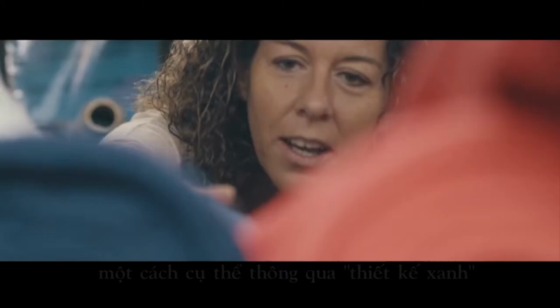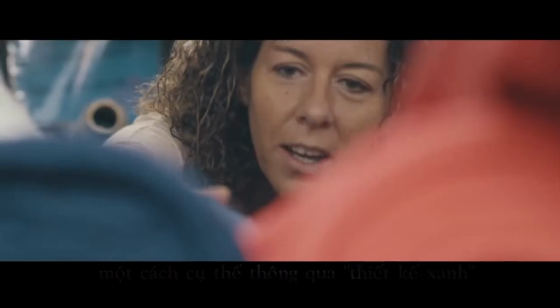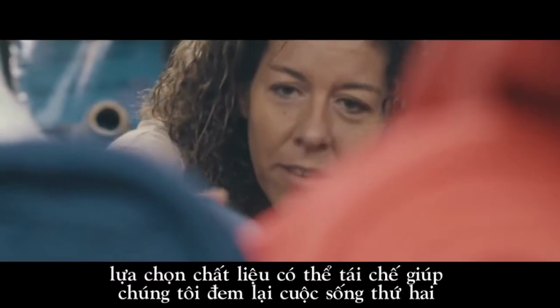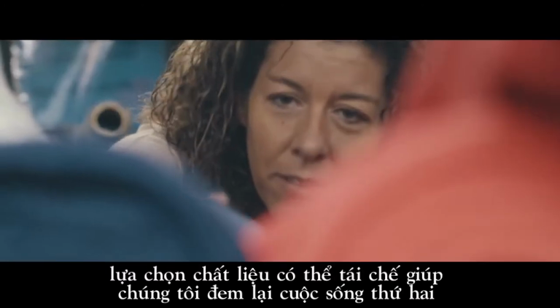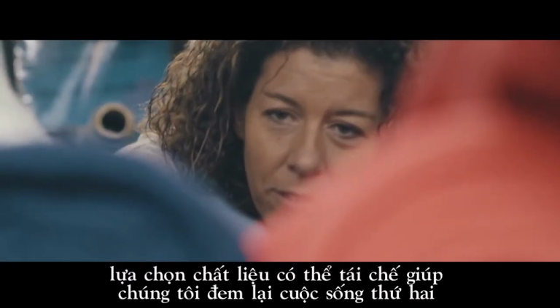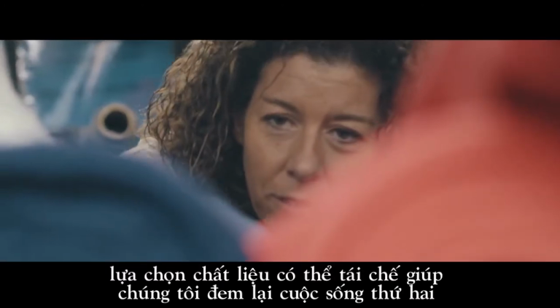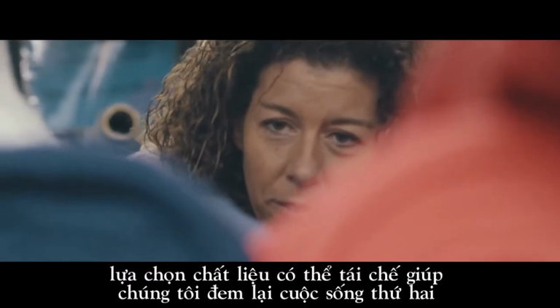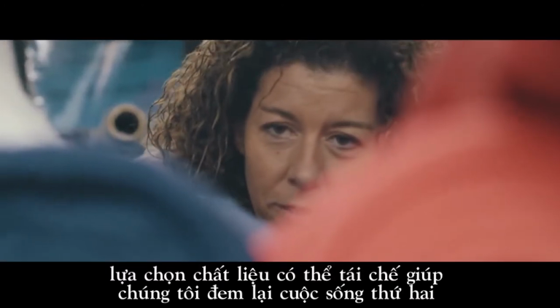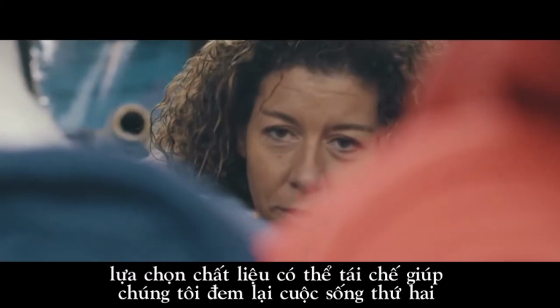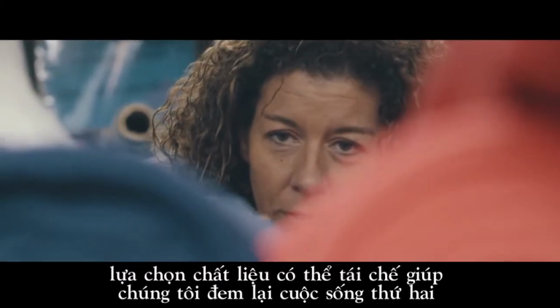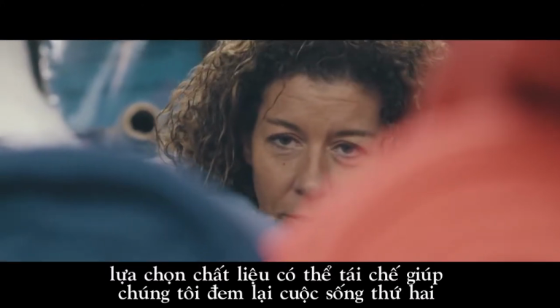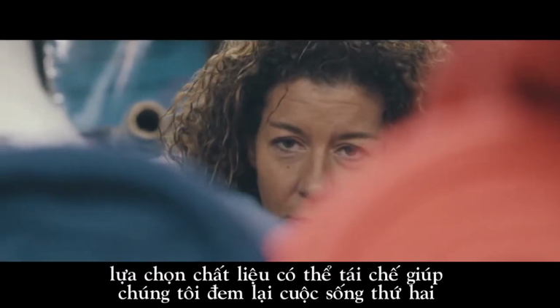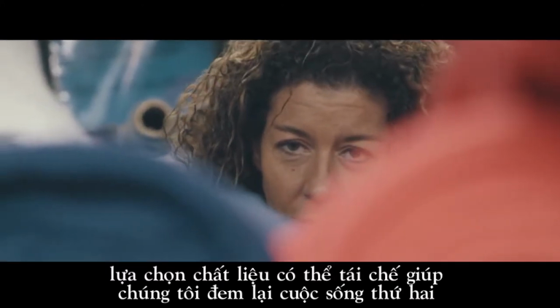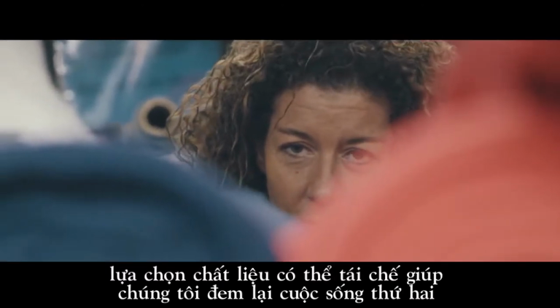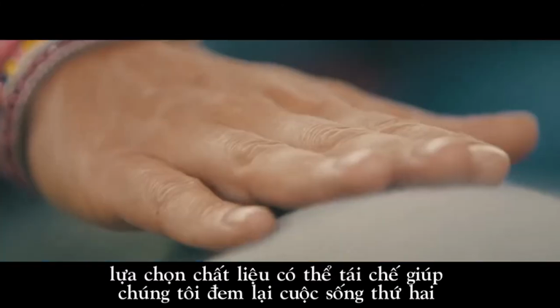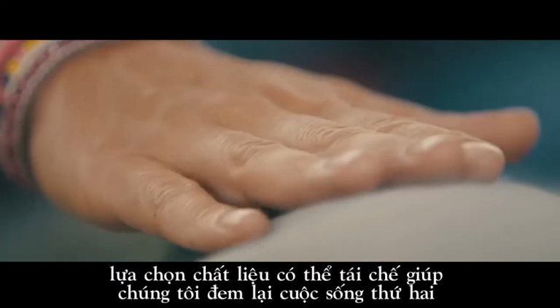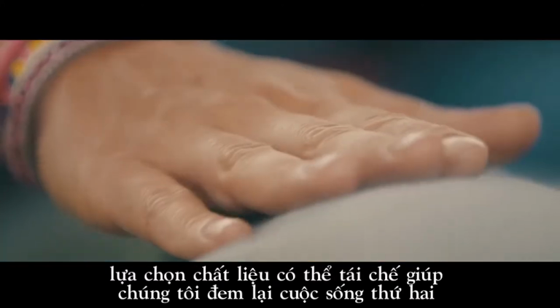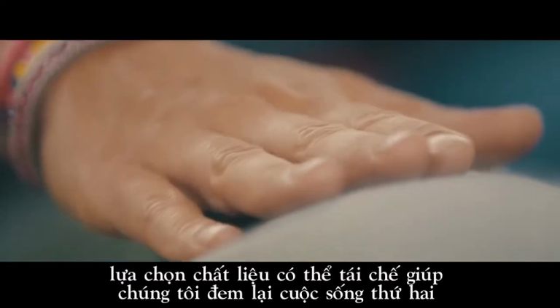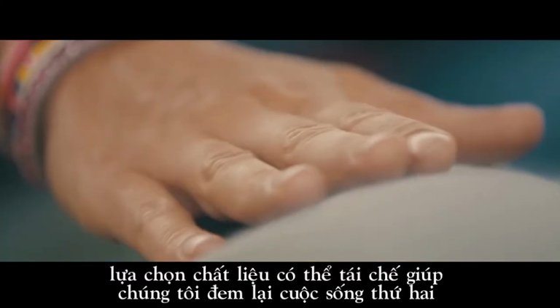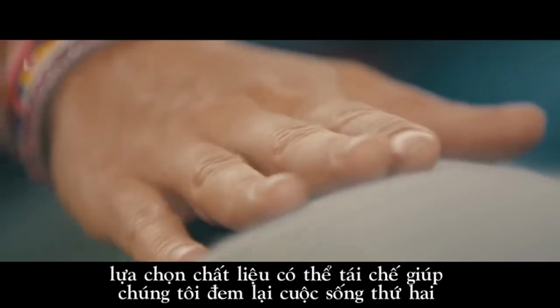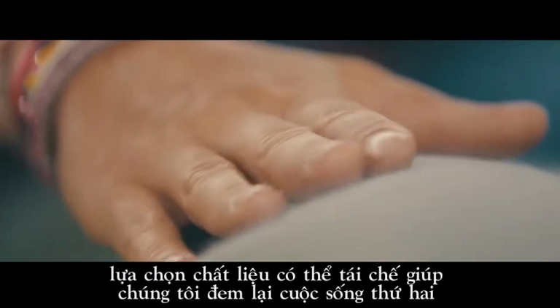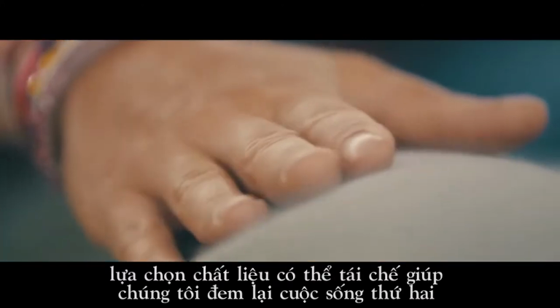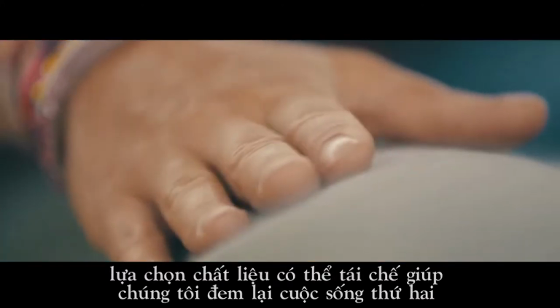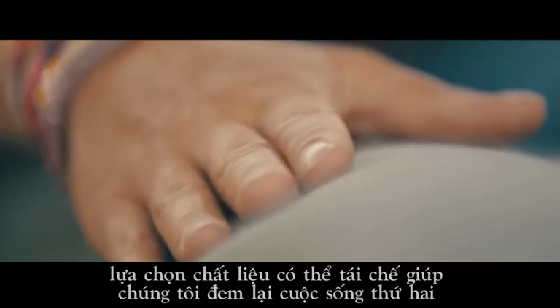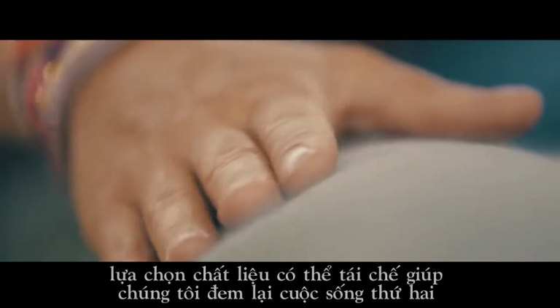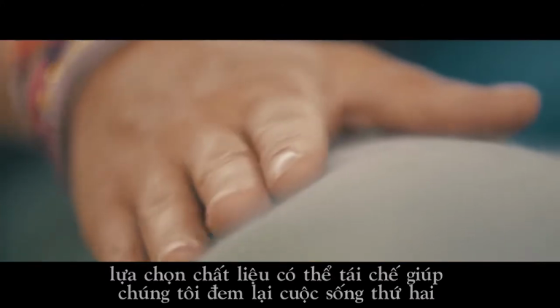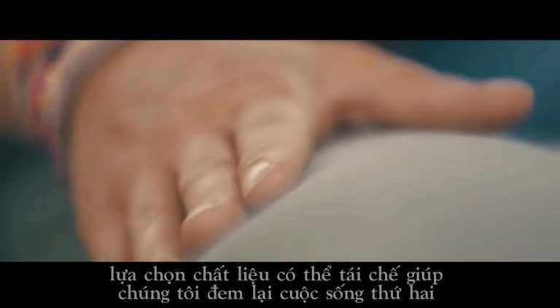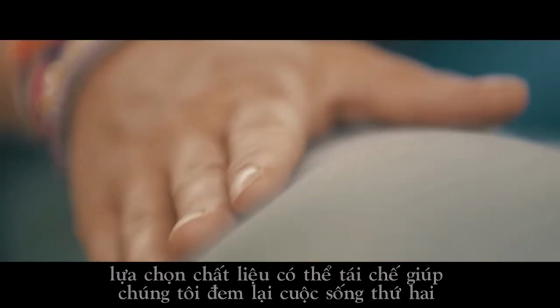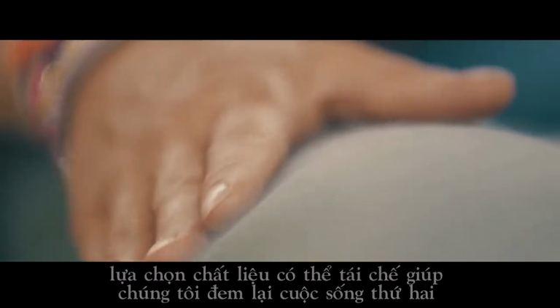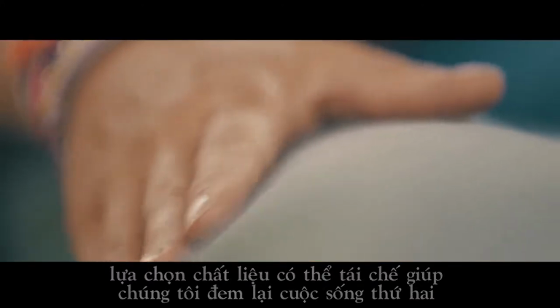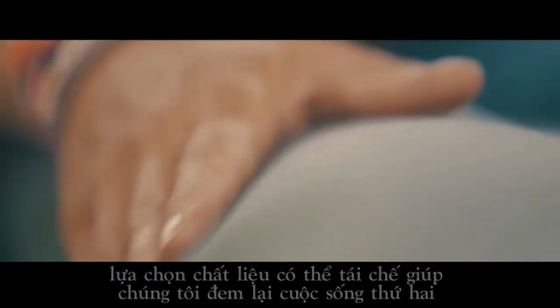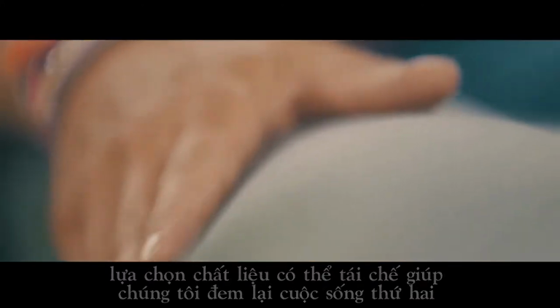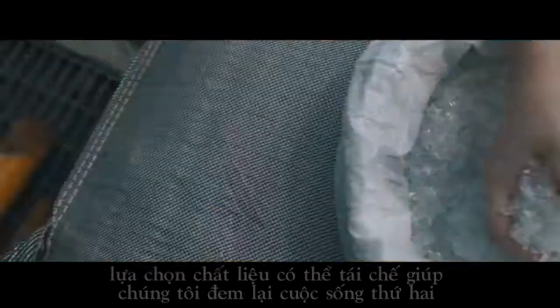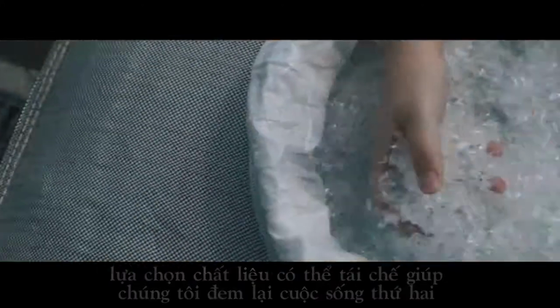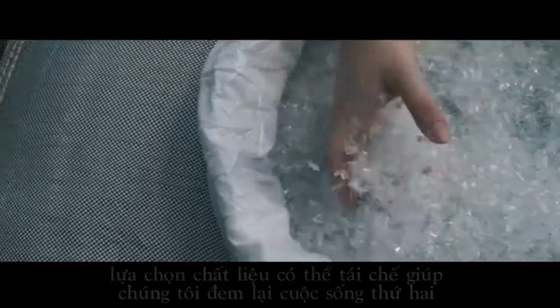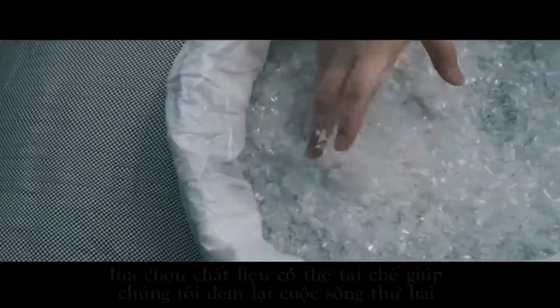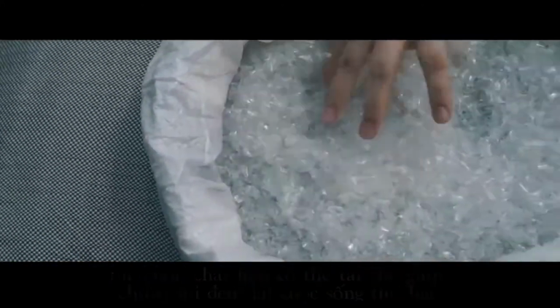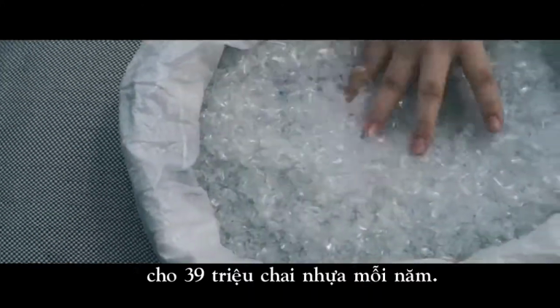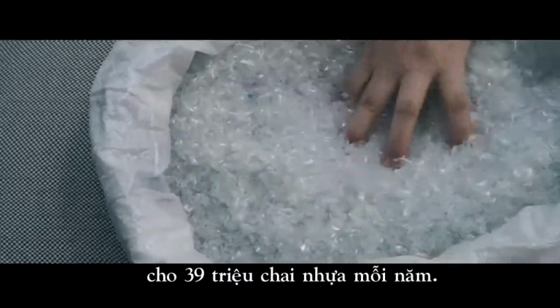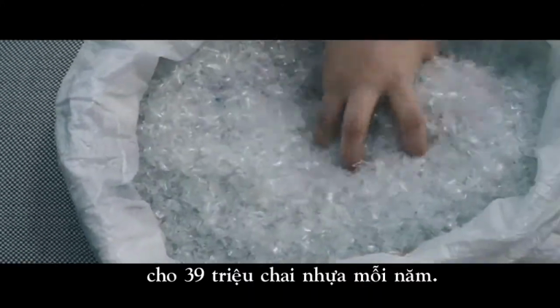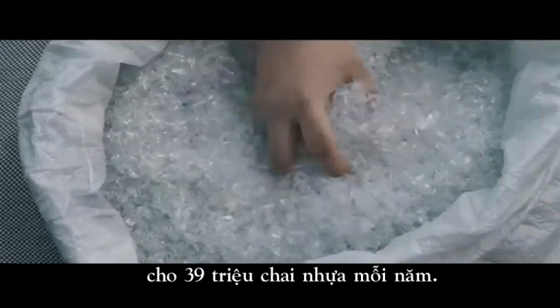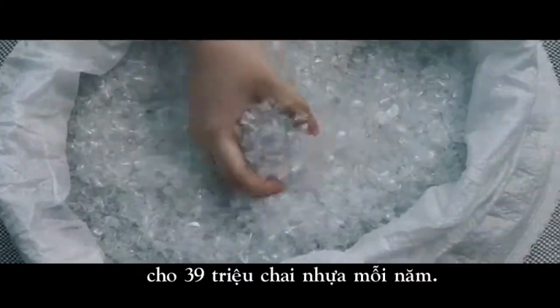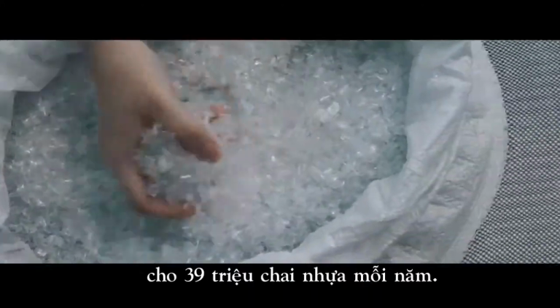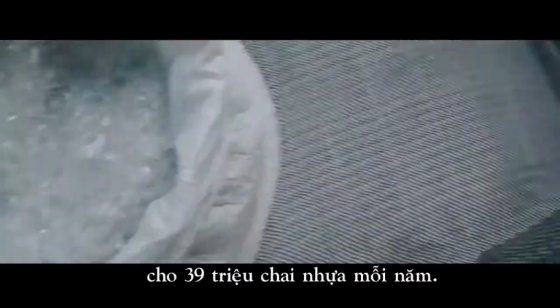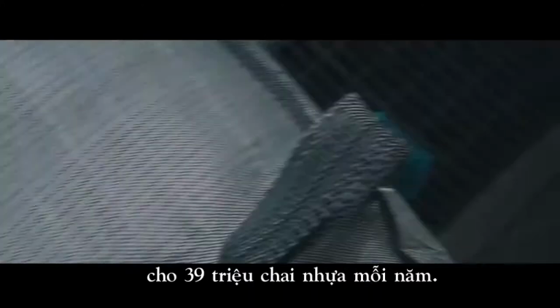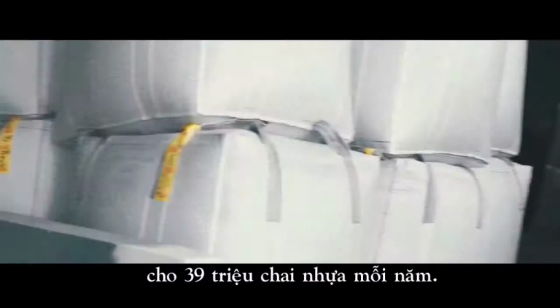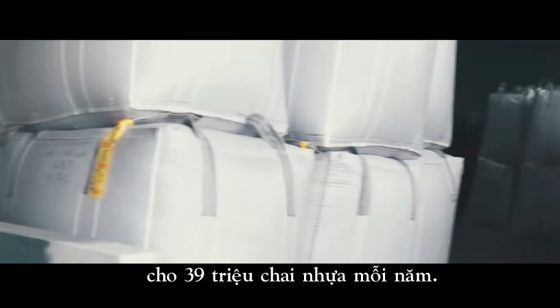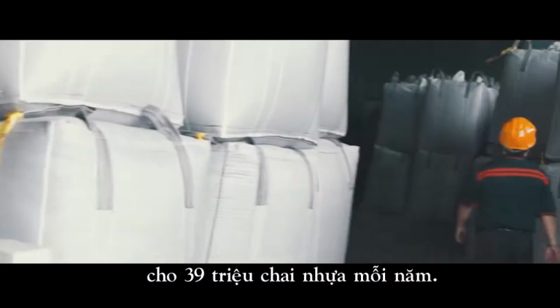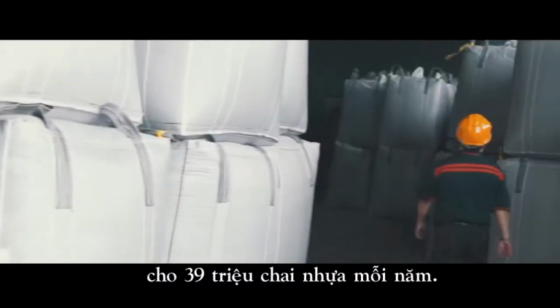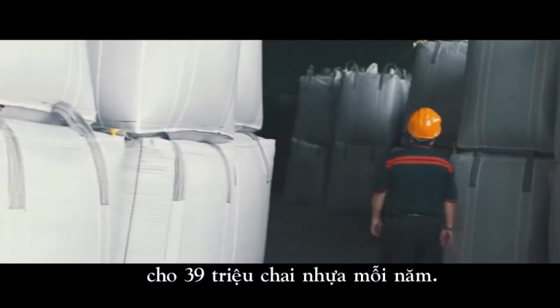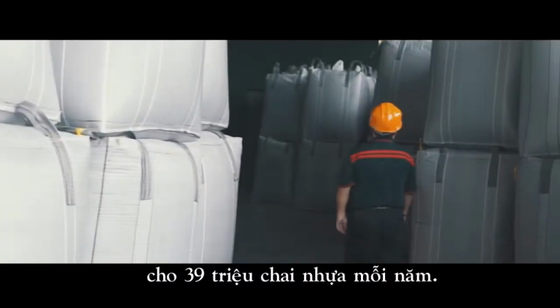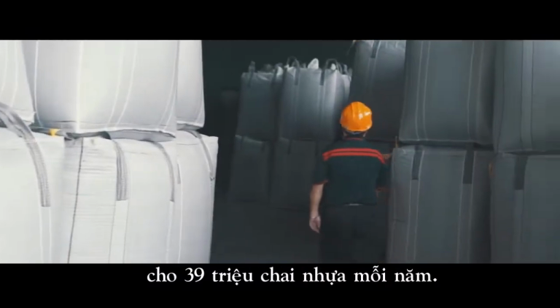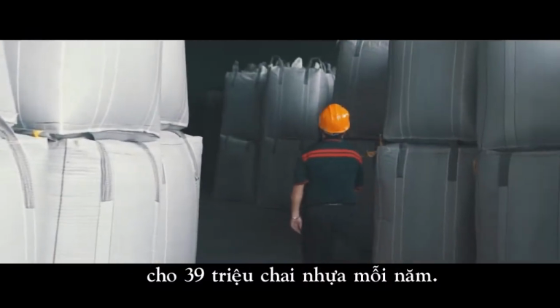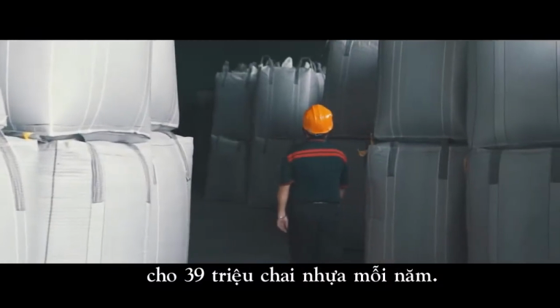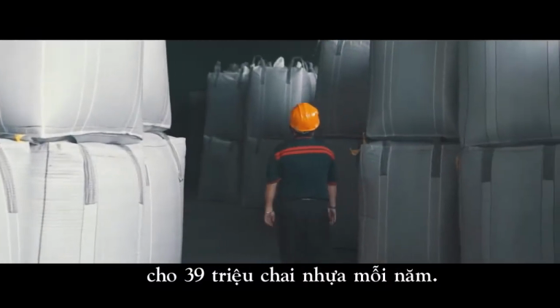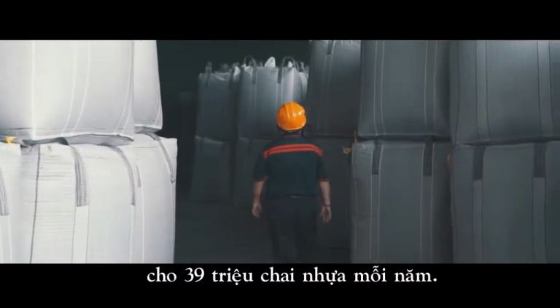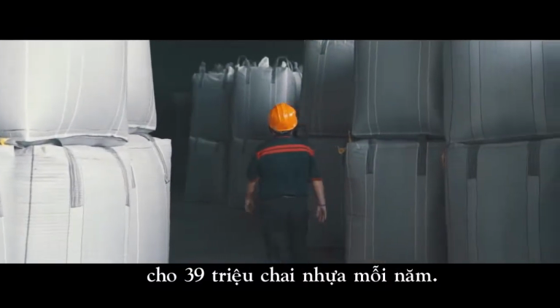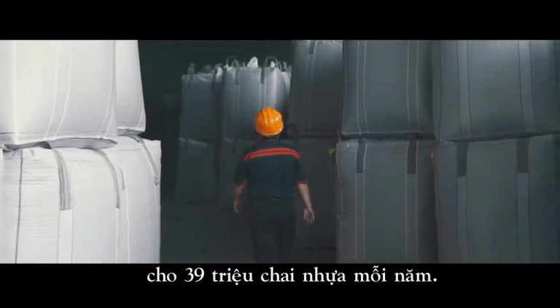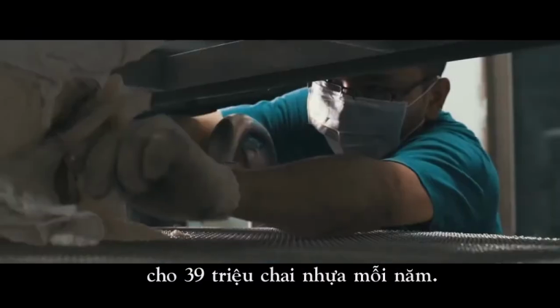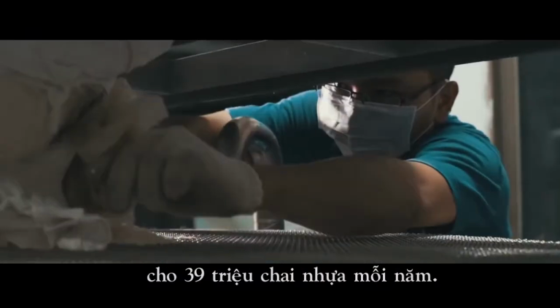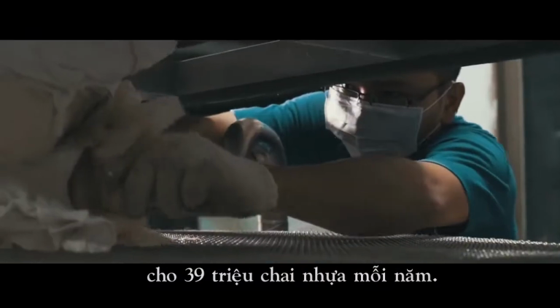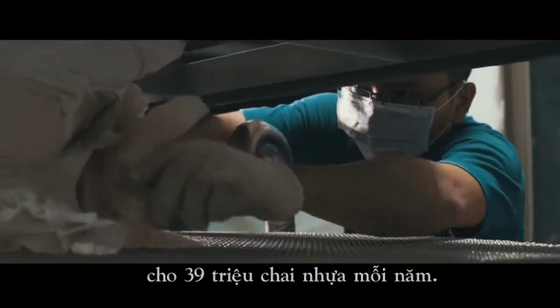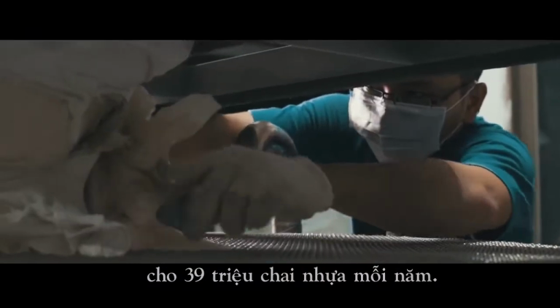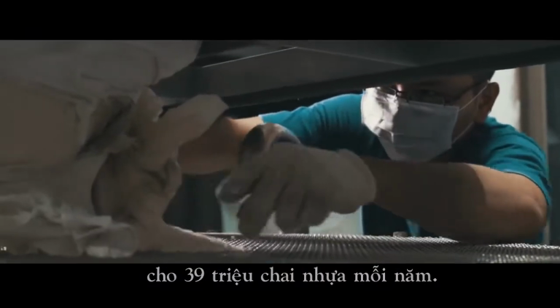Choosing a recycled material allows us to give a second life to 39 million plastic bottles every year.